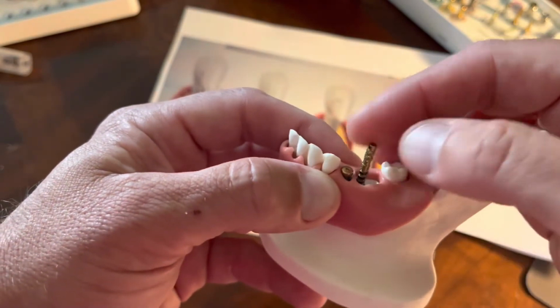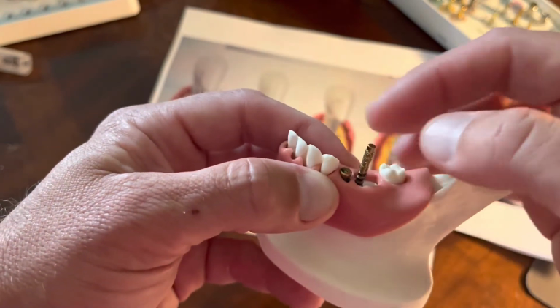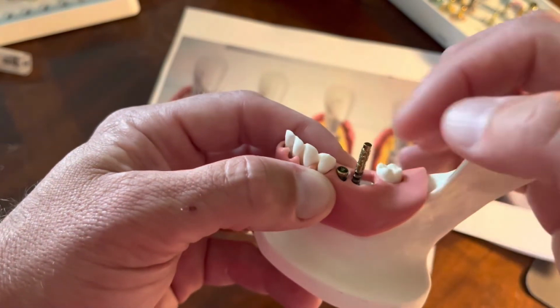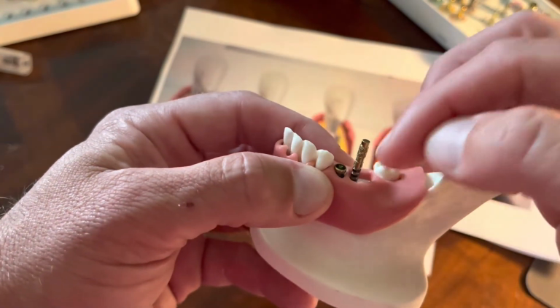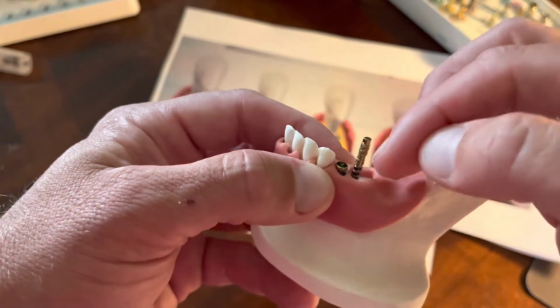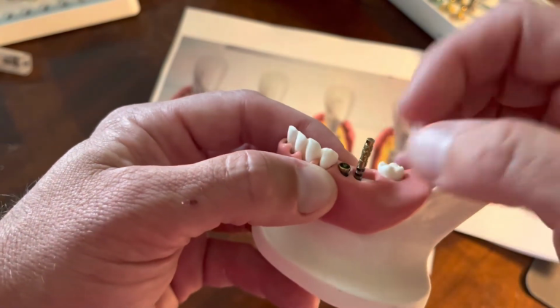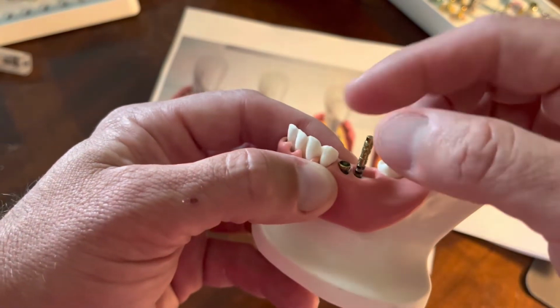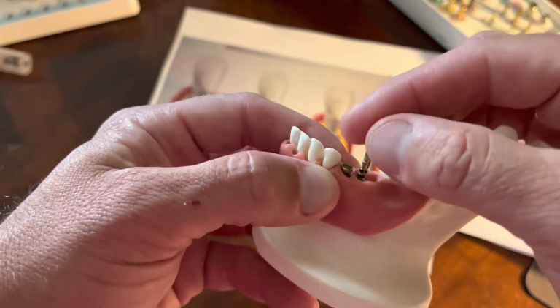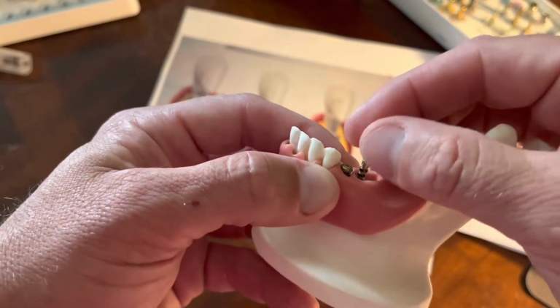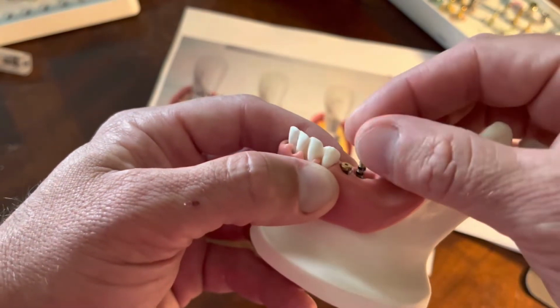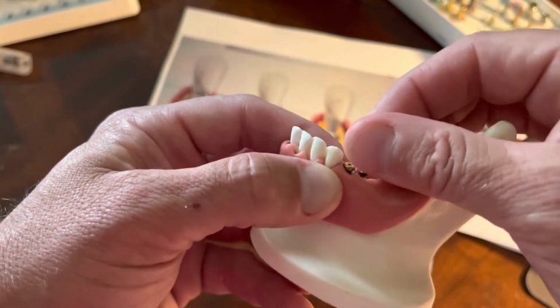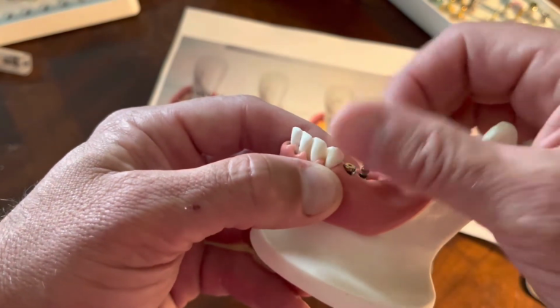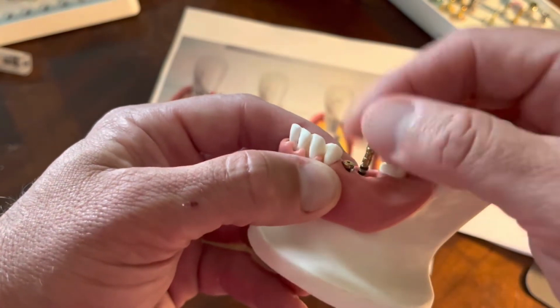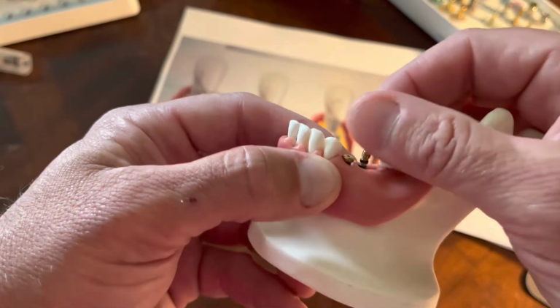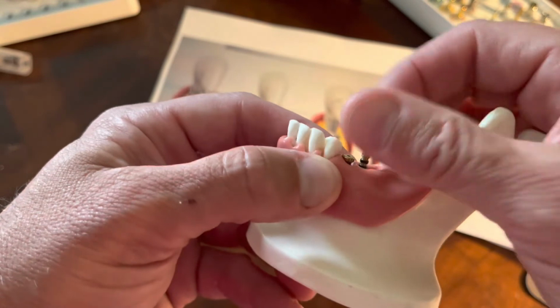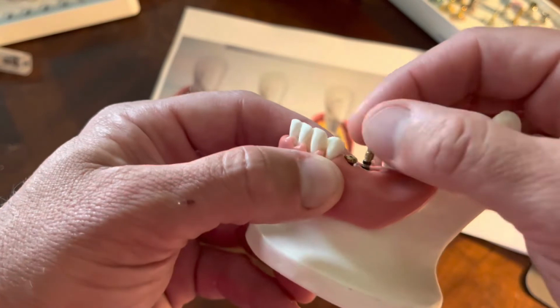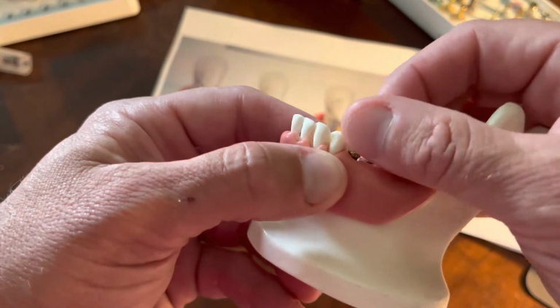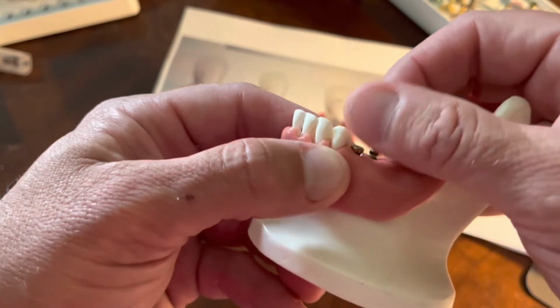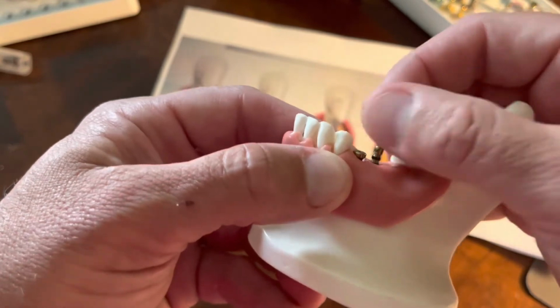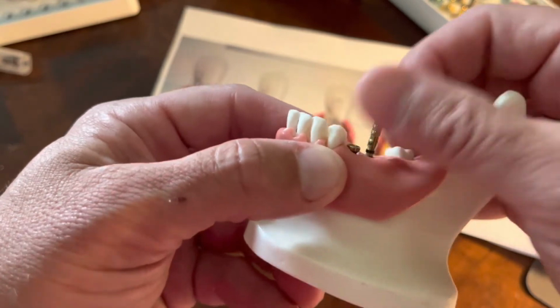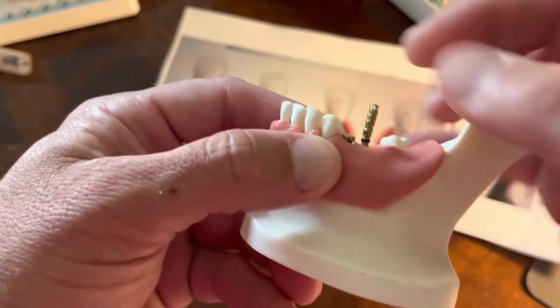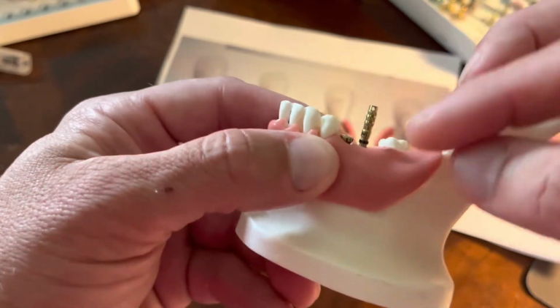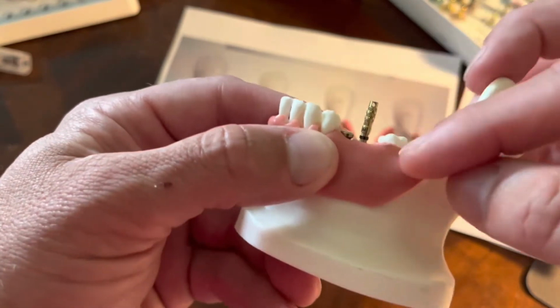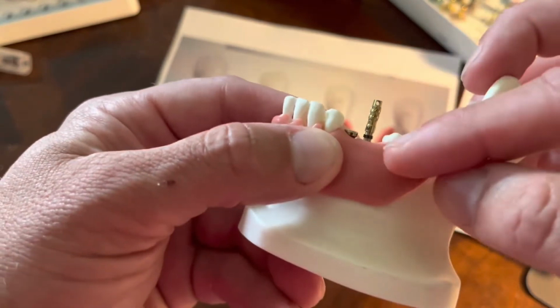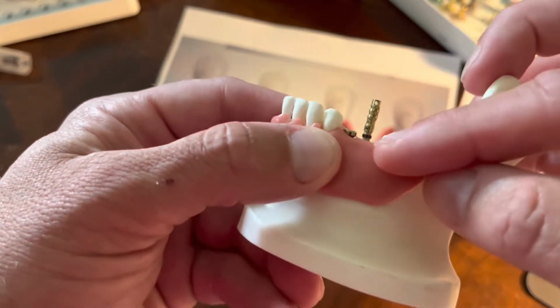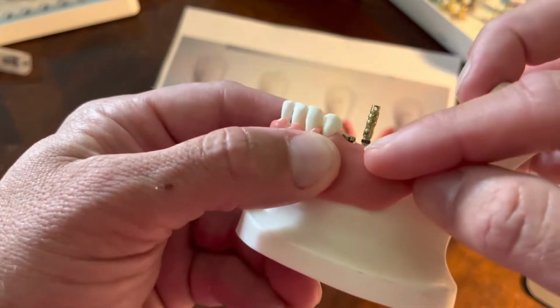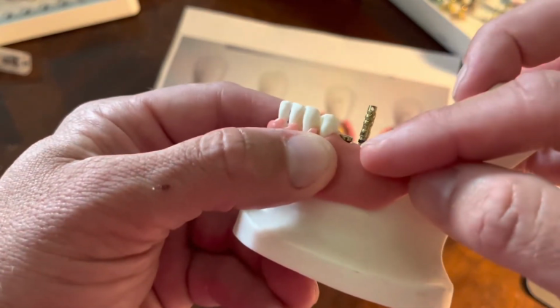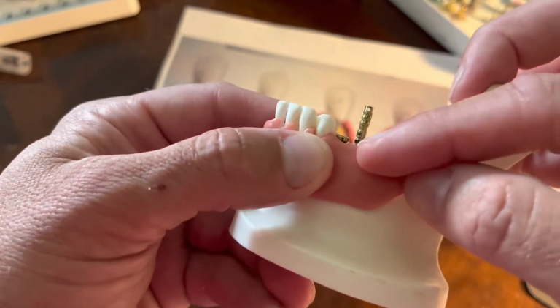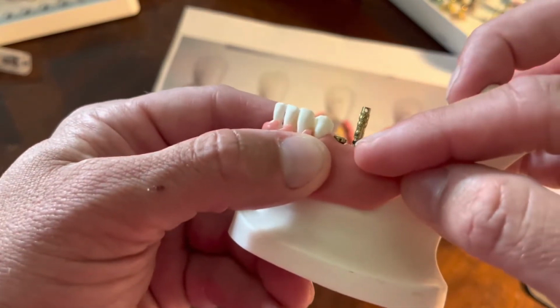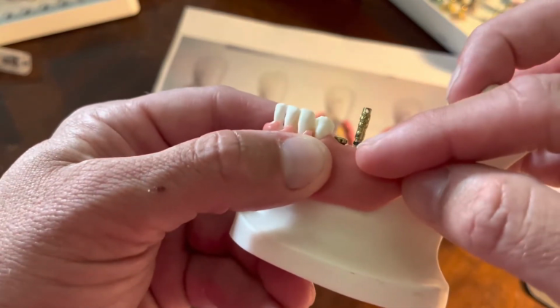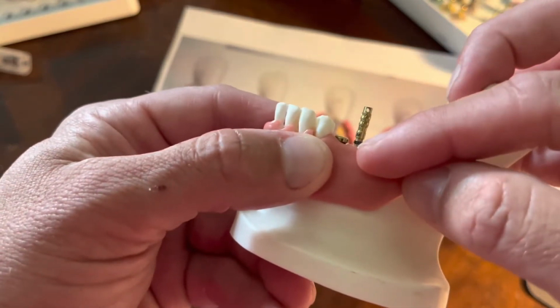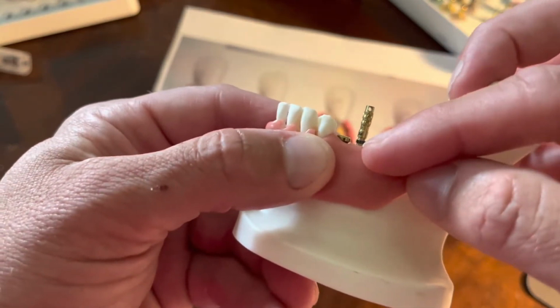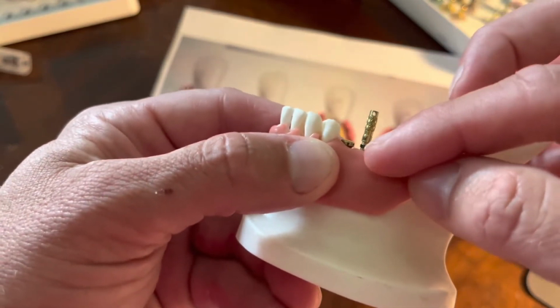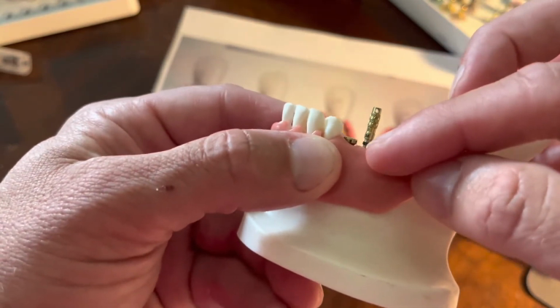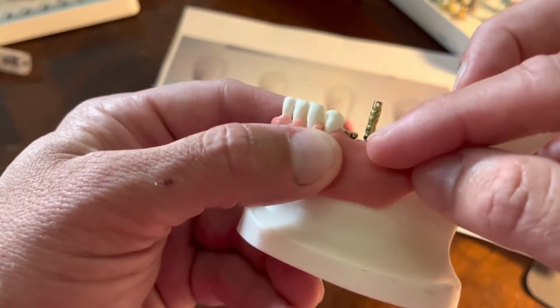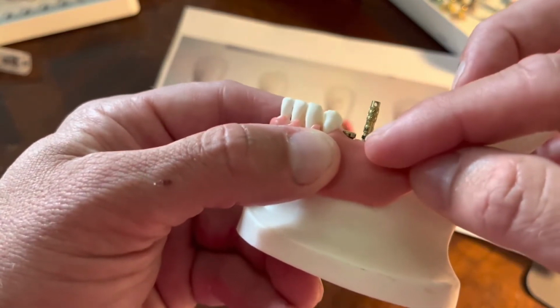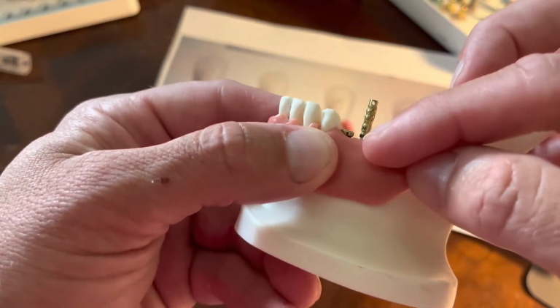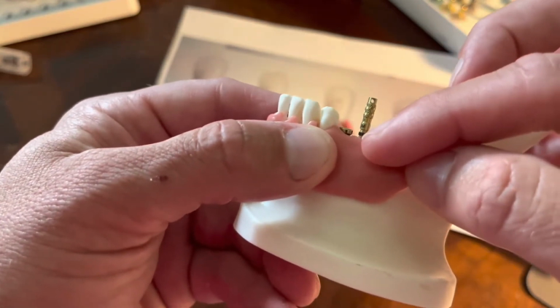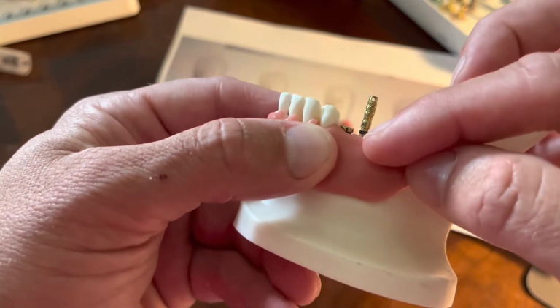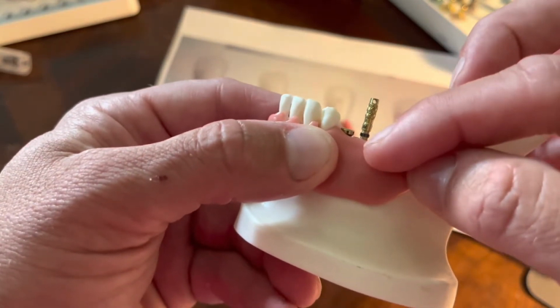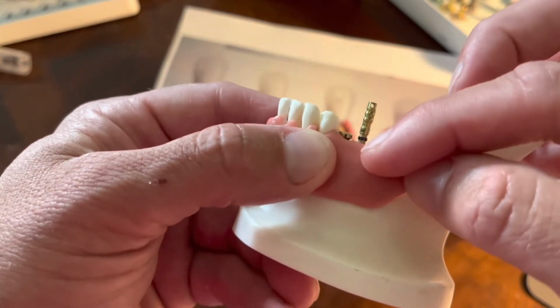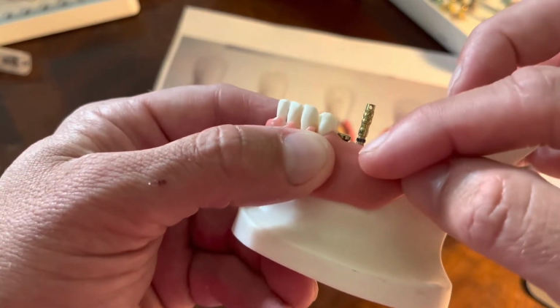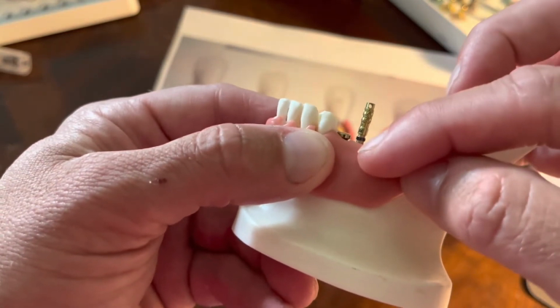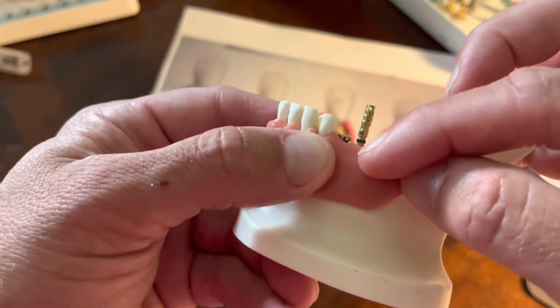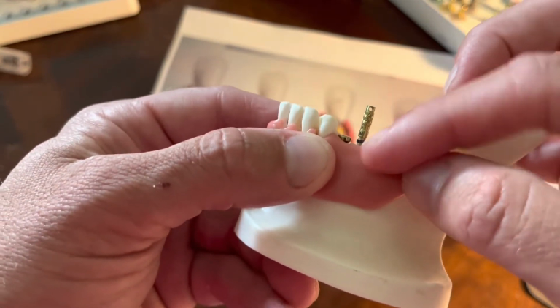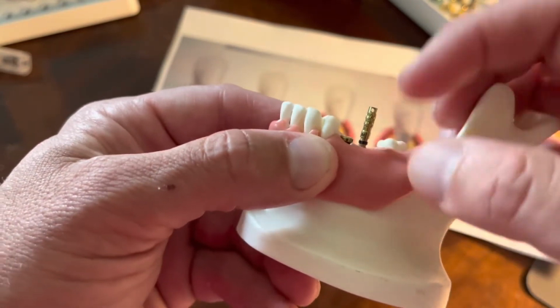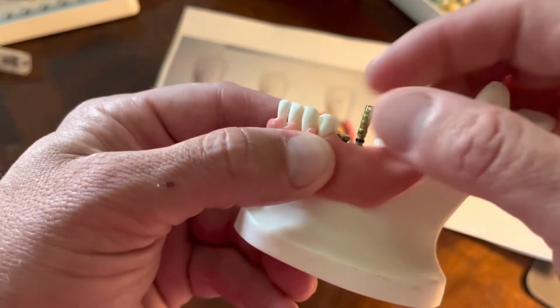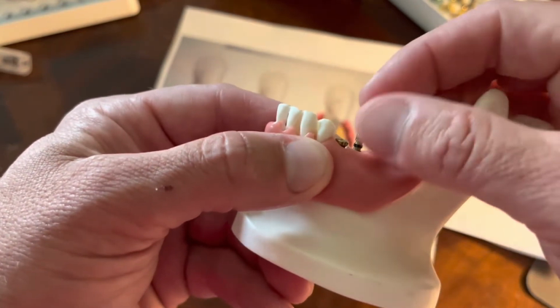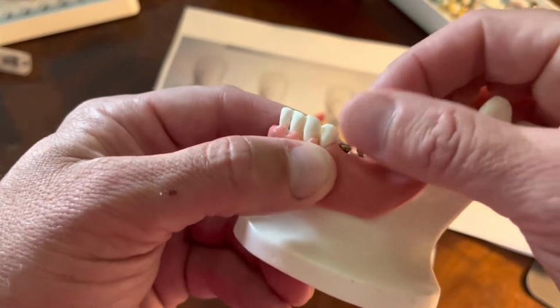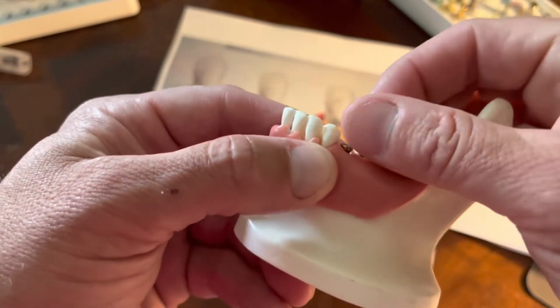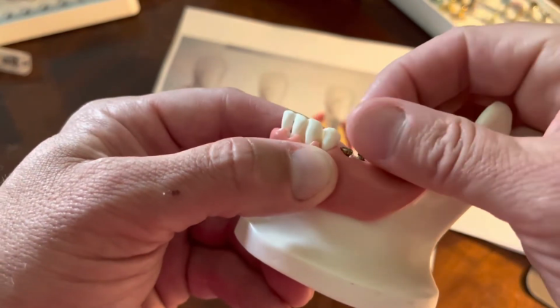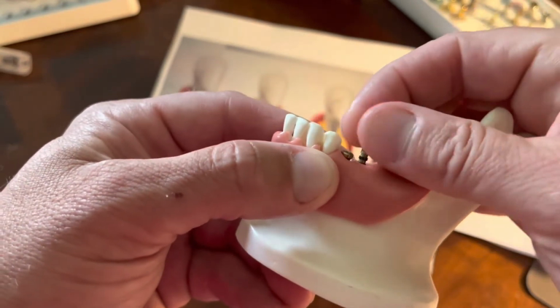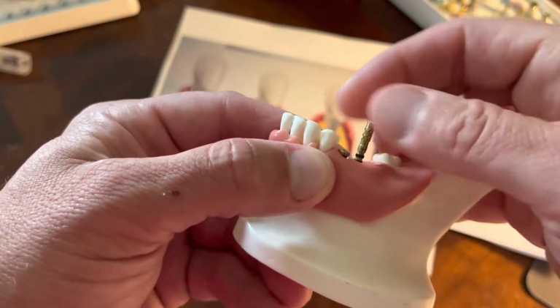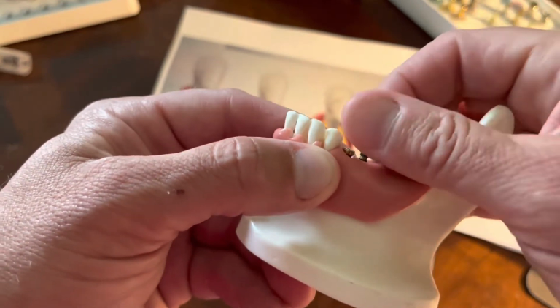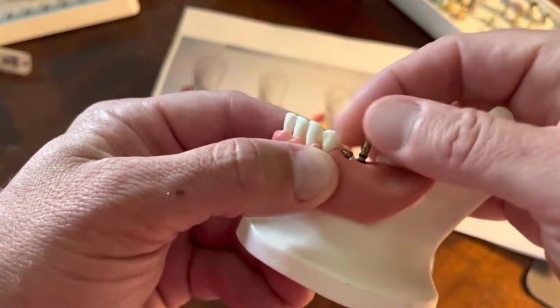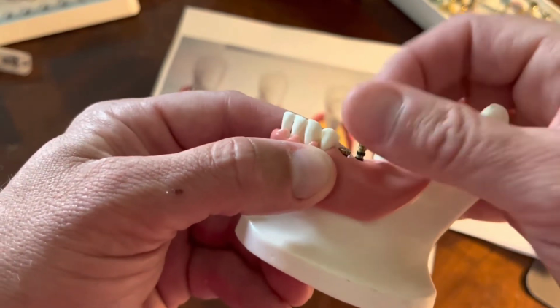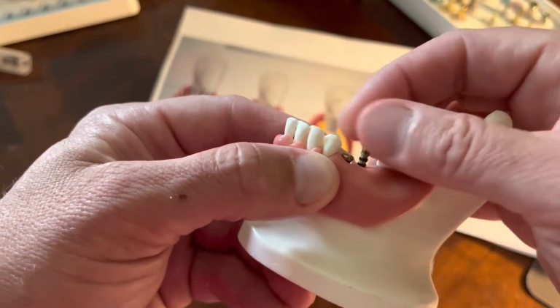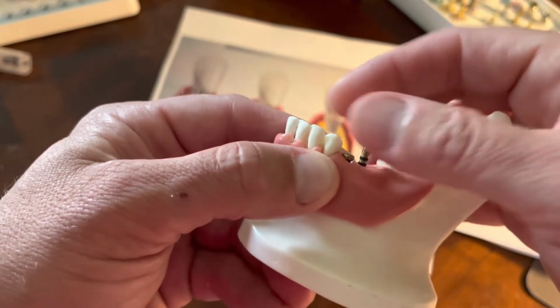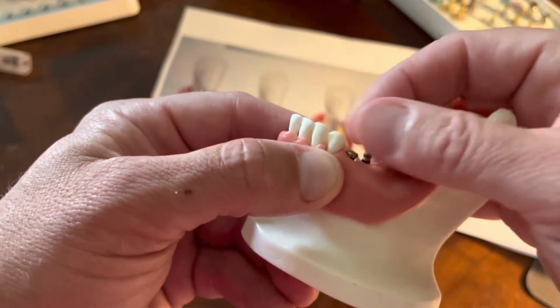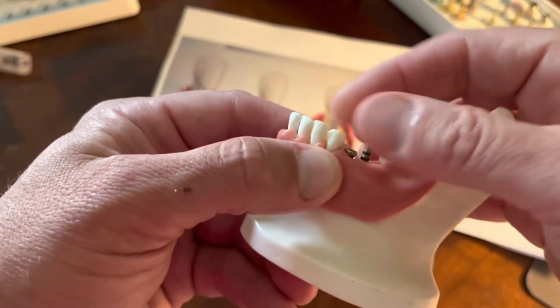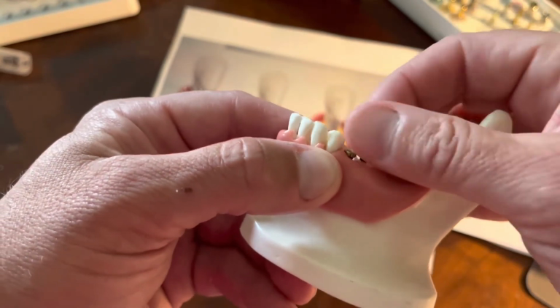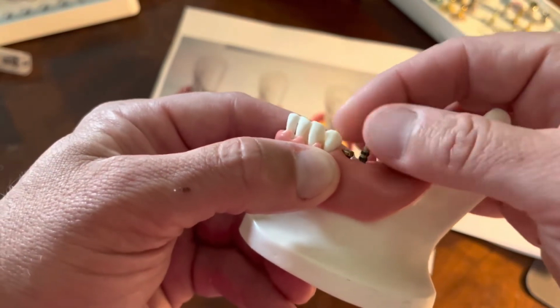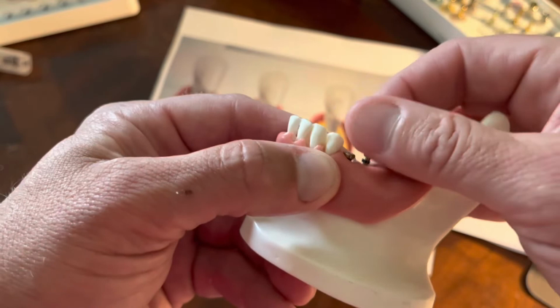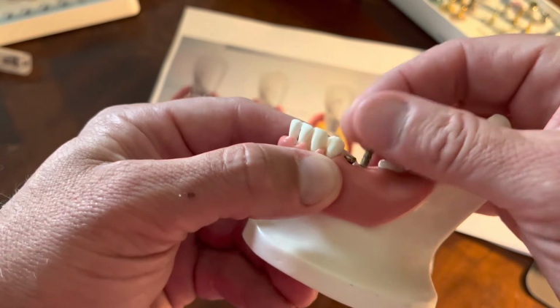During surgery it helps to get the optimal height, and then you check your diameter for your healing abutment. But during the restoration, we obviously want to see on the buccal and then hide the margin below for aesthetics.